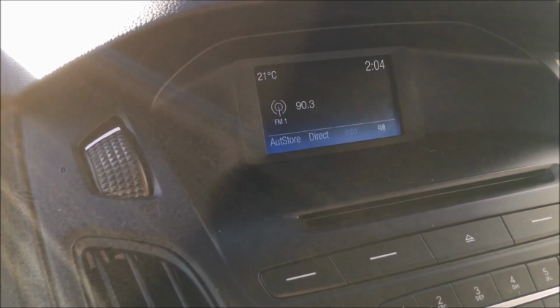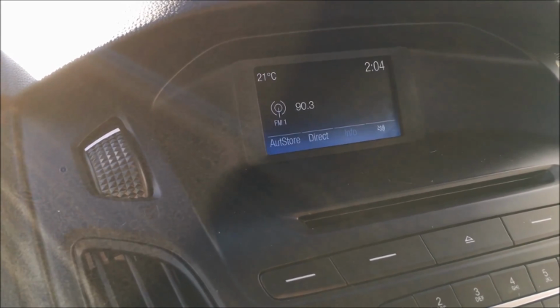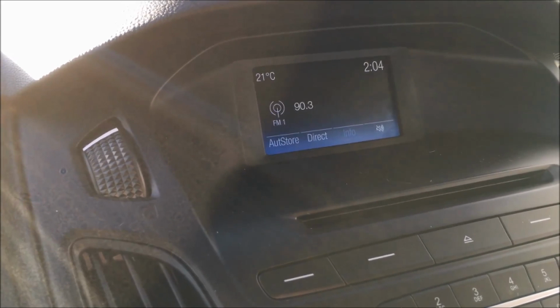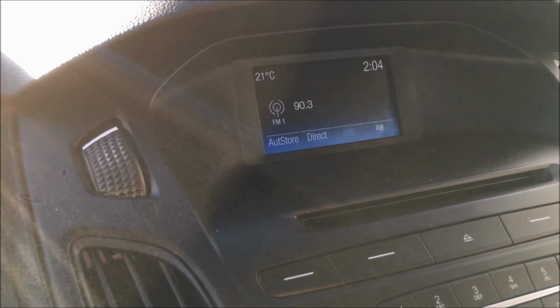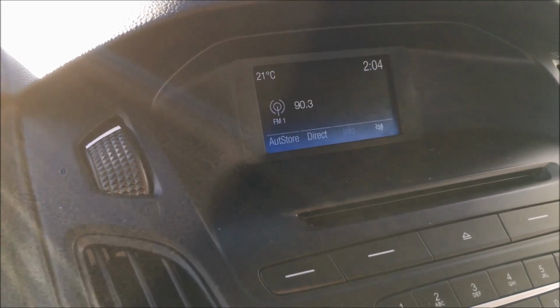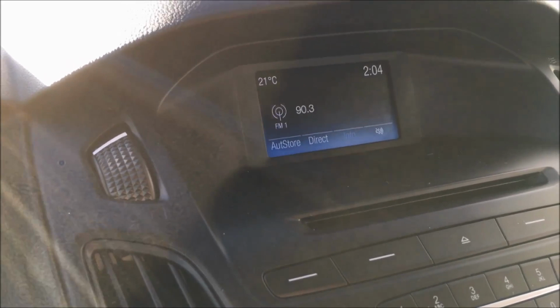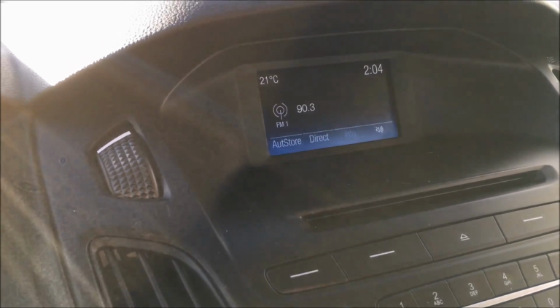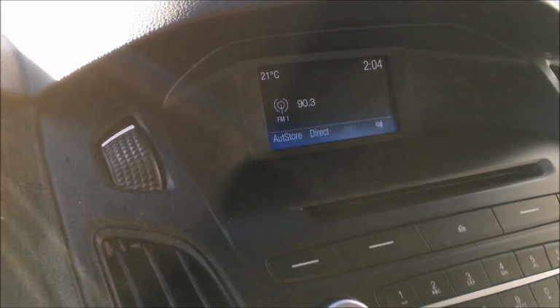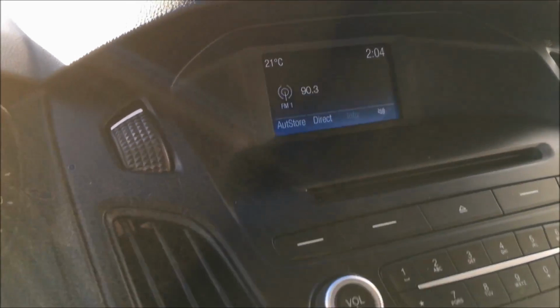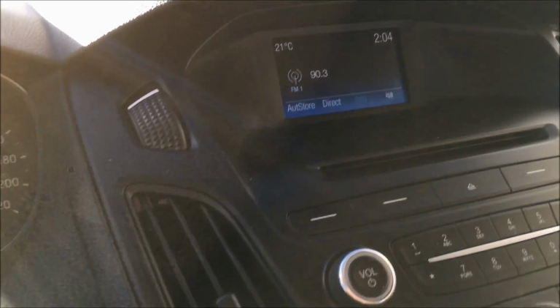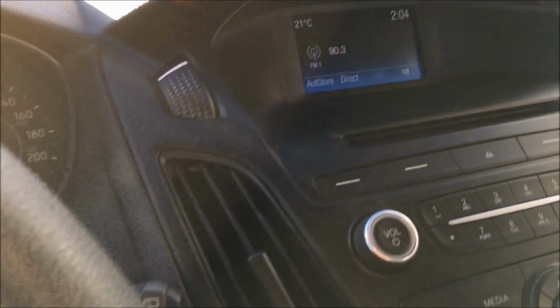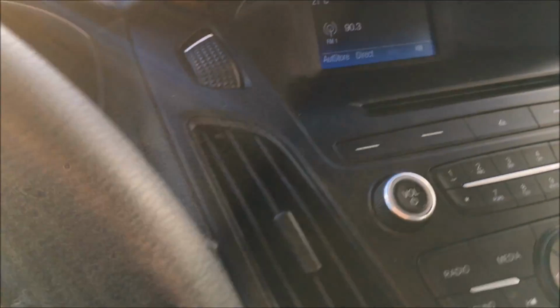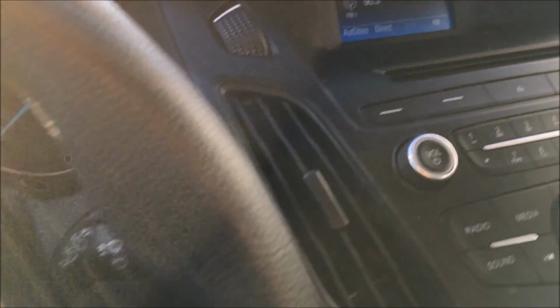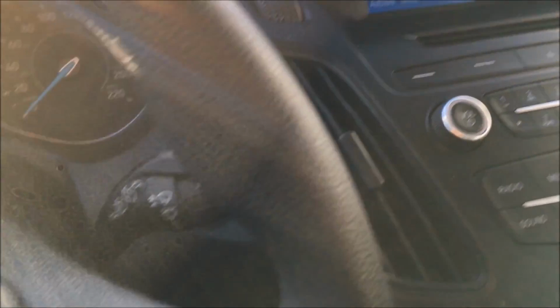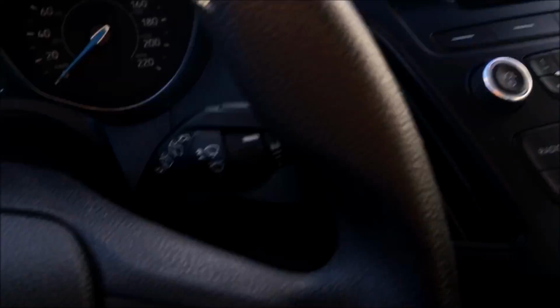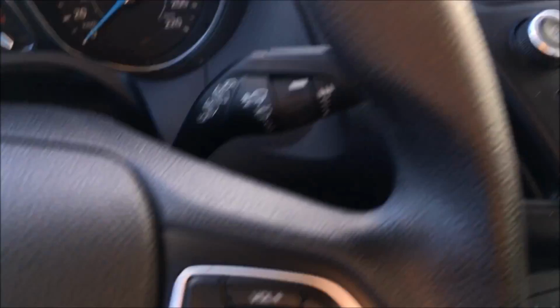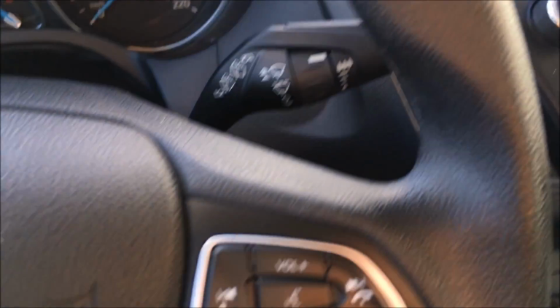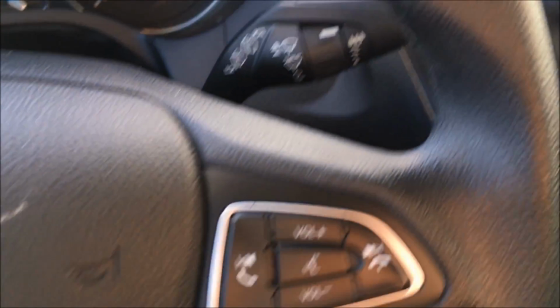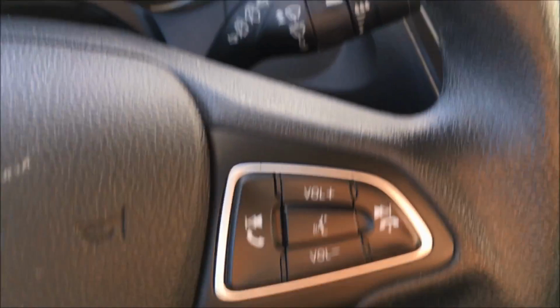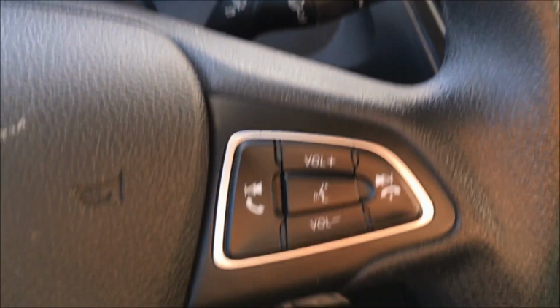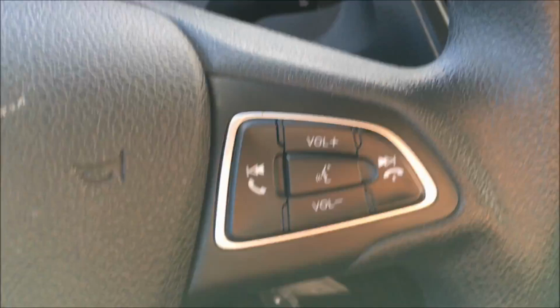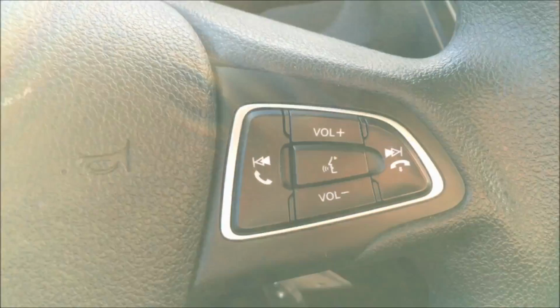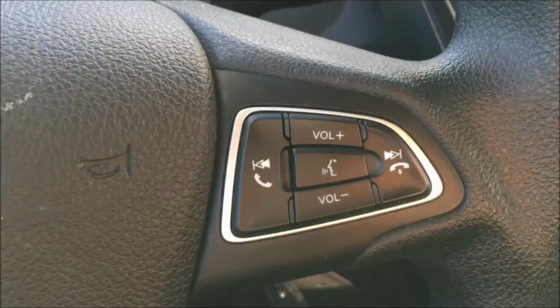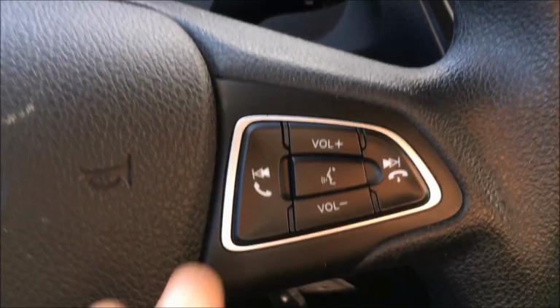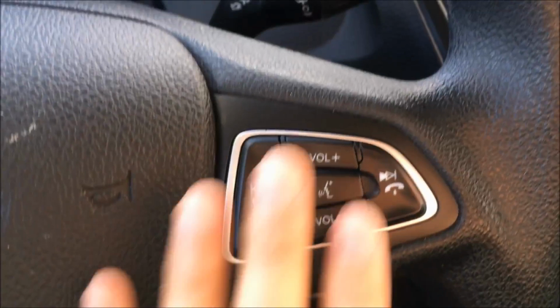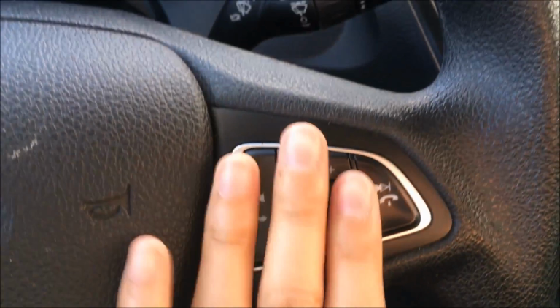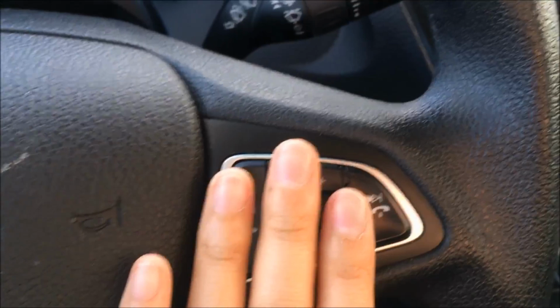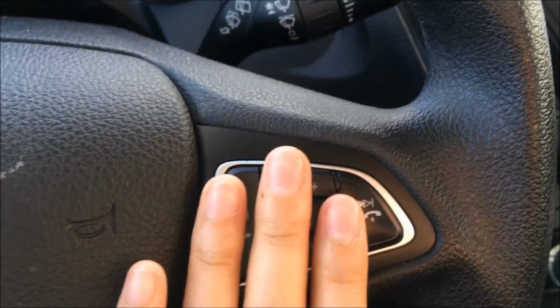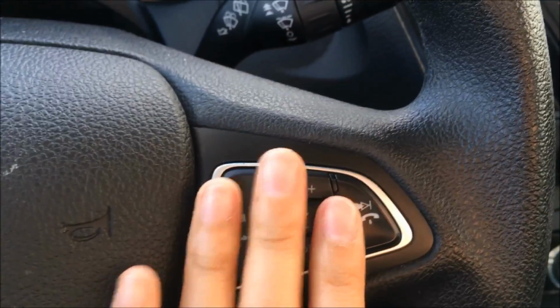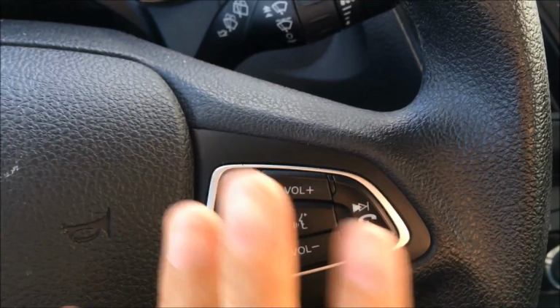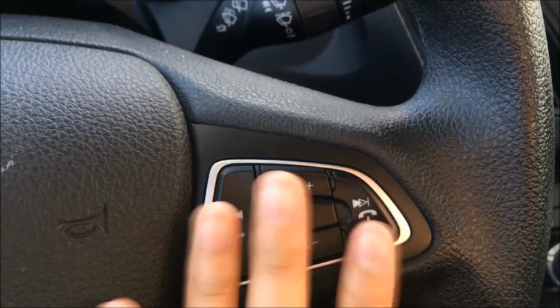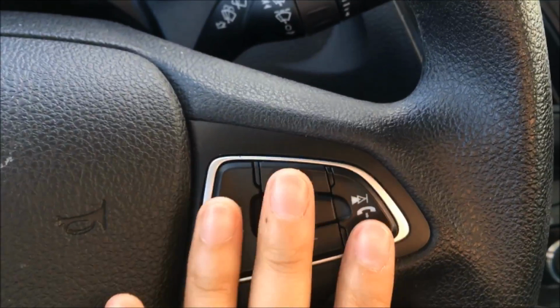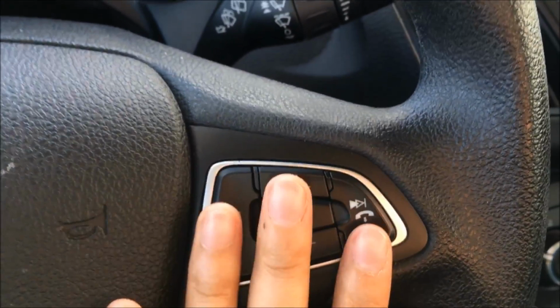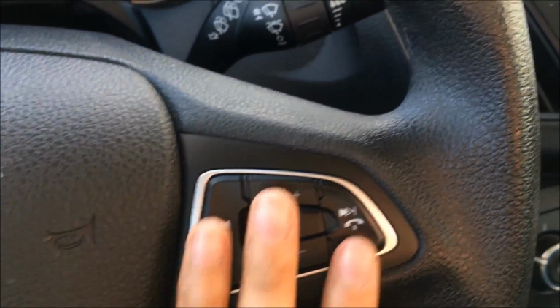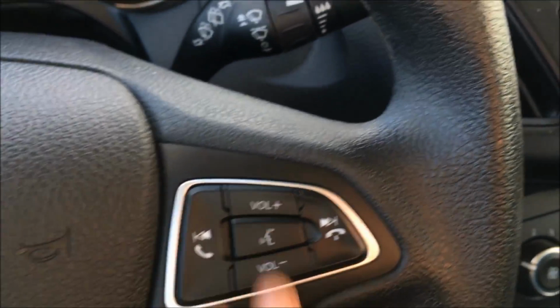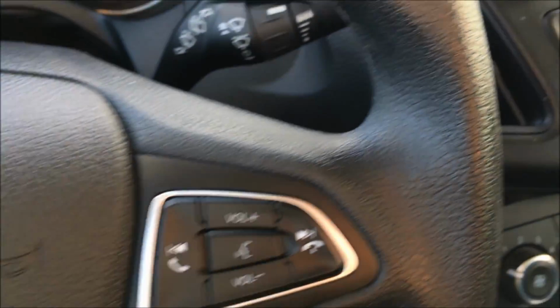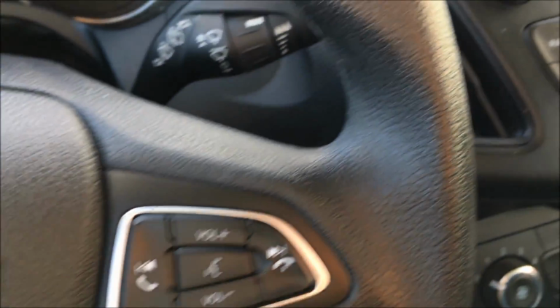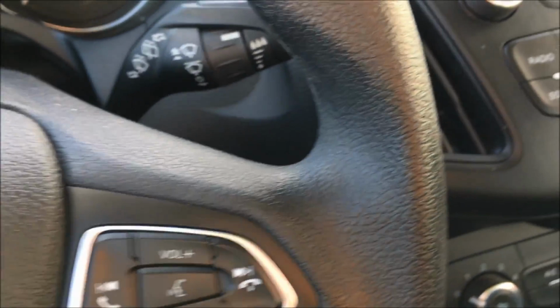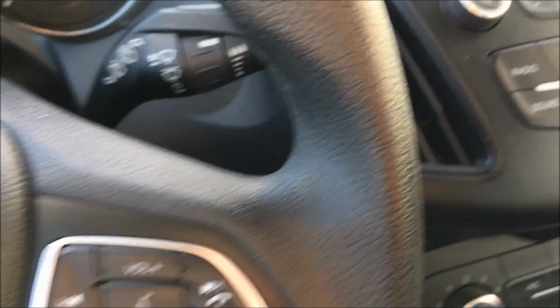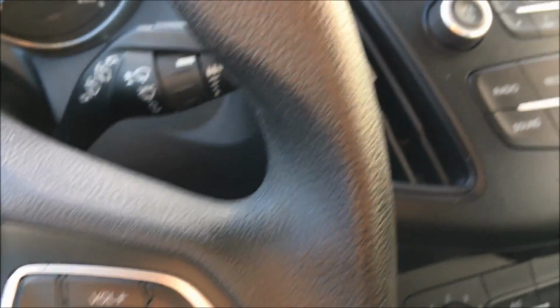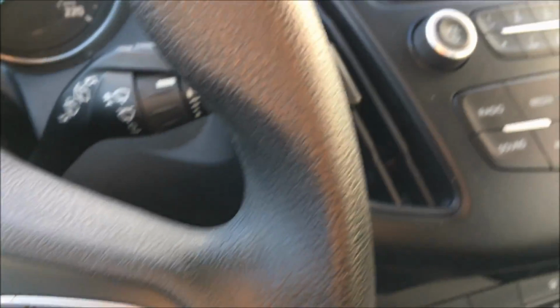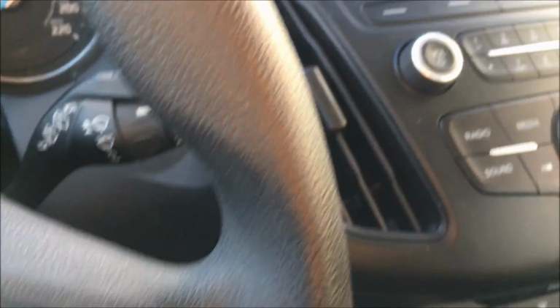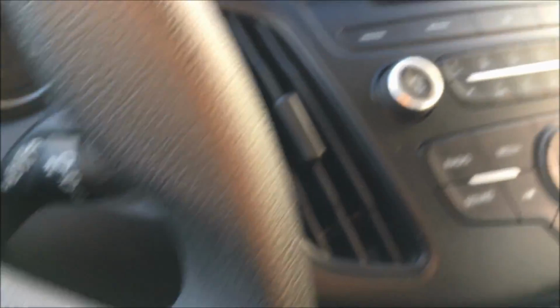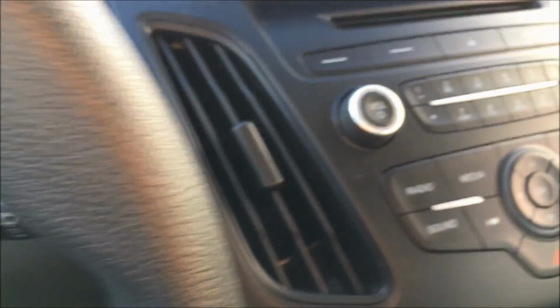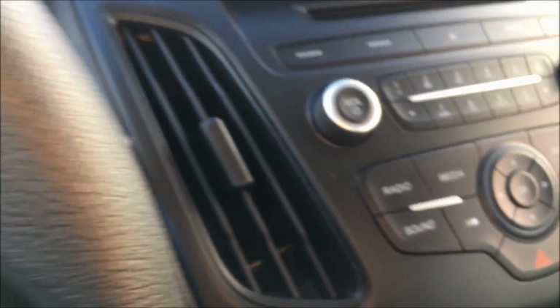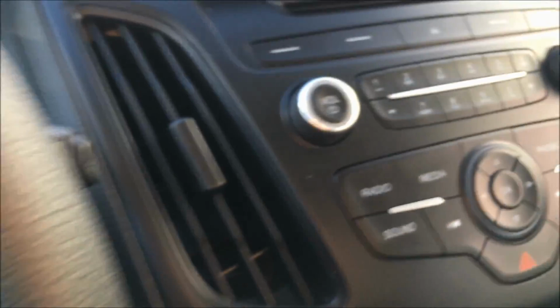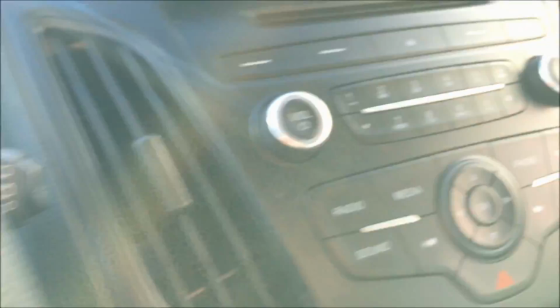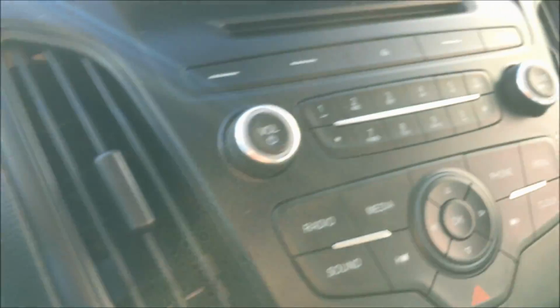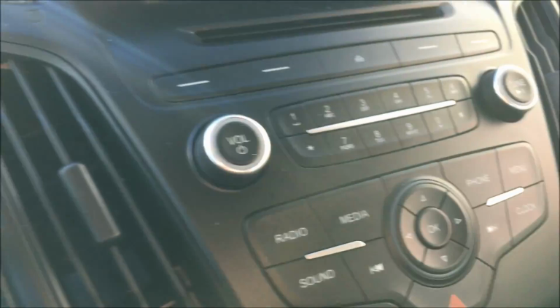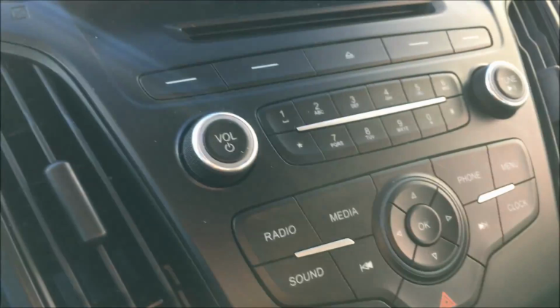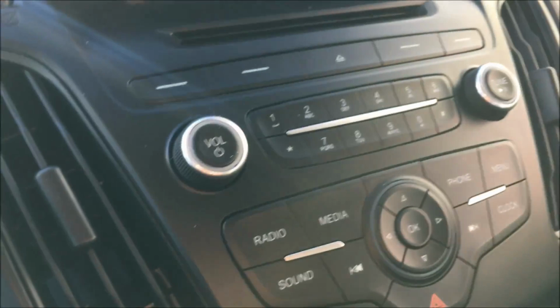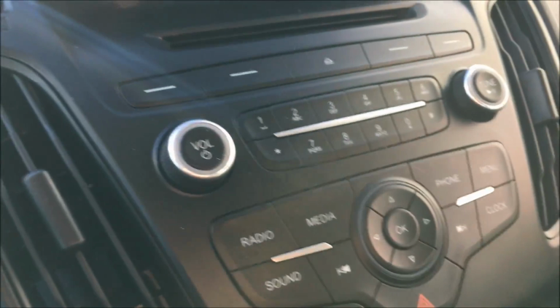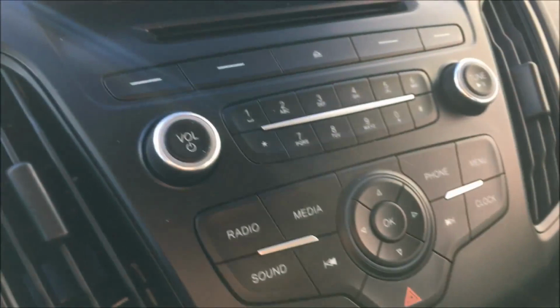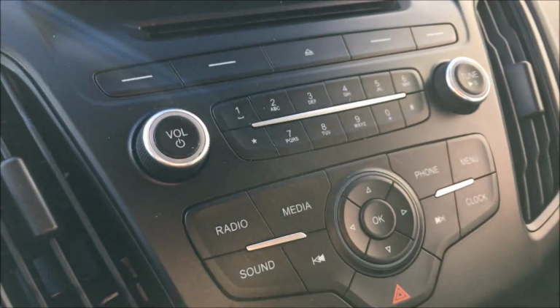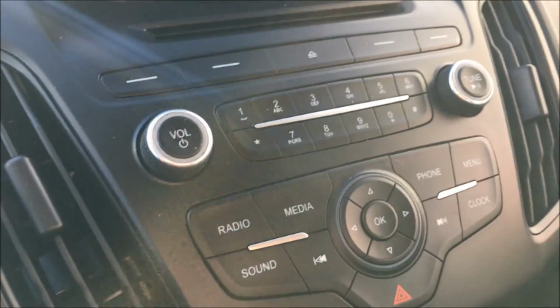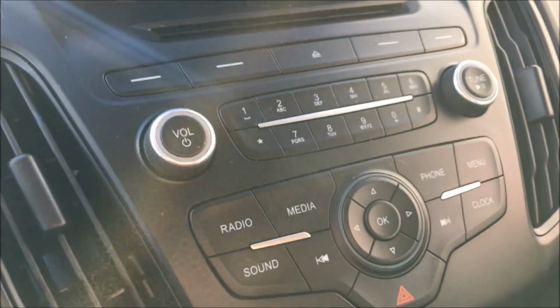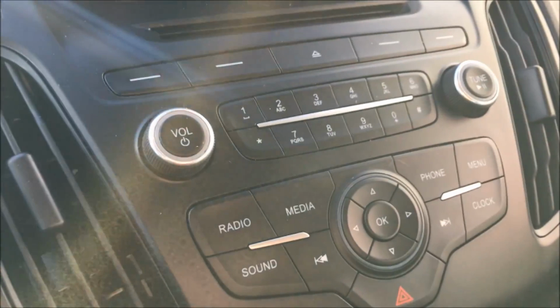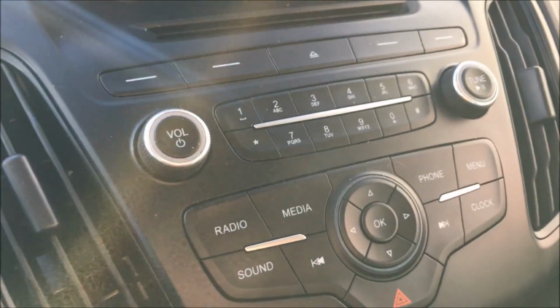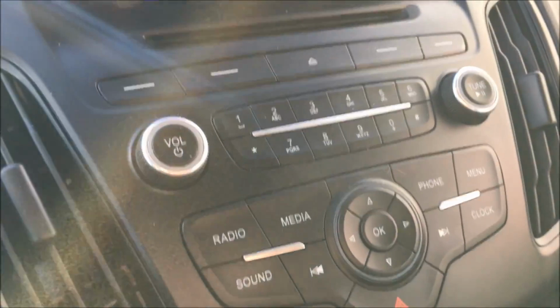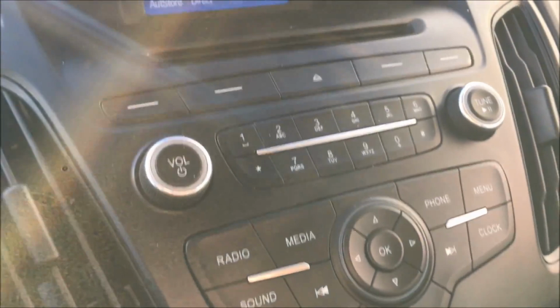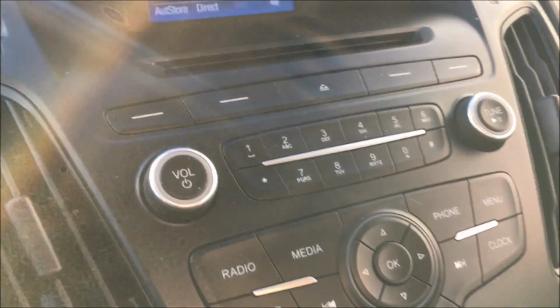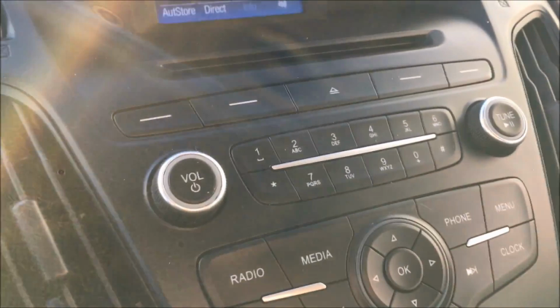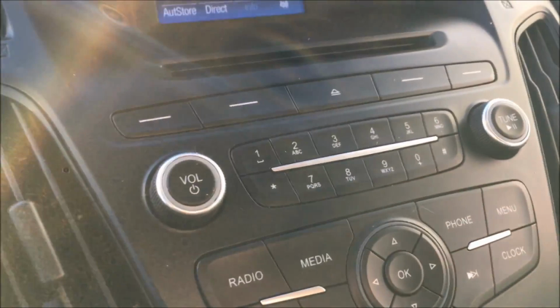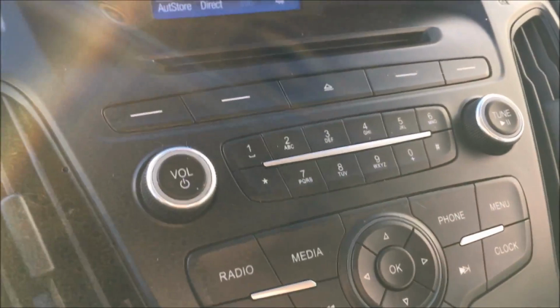So you can see it changed my radio station for me there. It can also do a bunch of other things, and it keeps my eyes on the road while I'm driving.